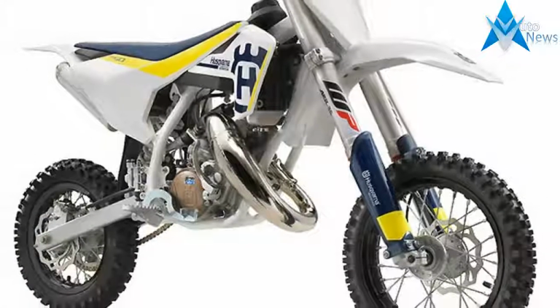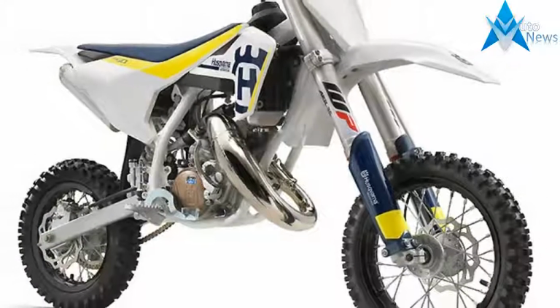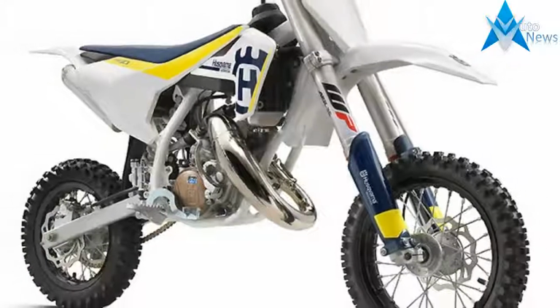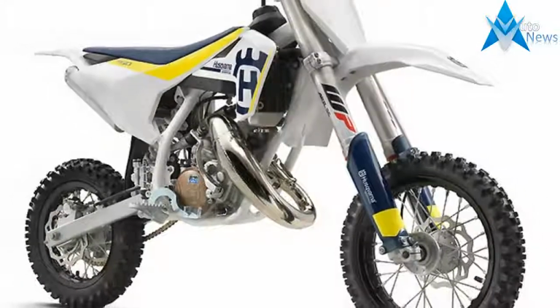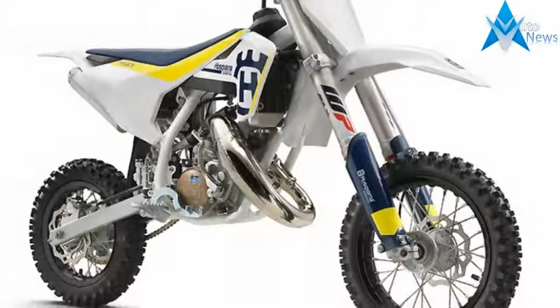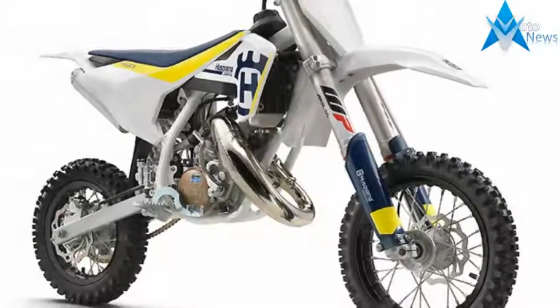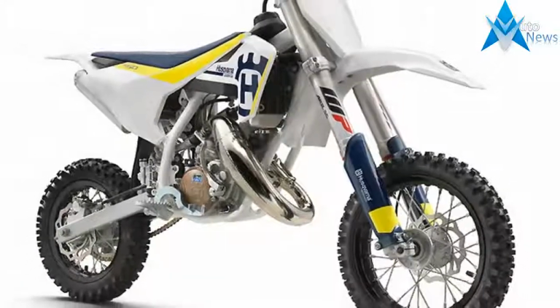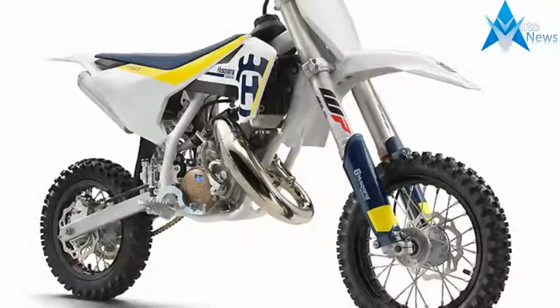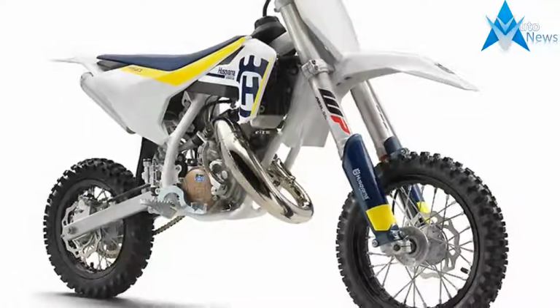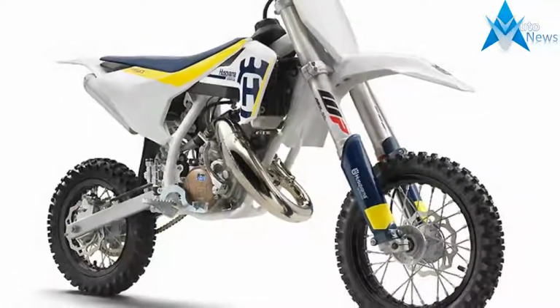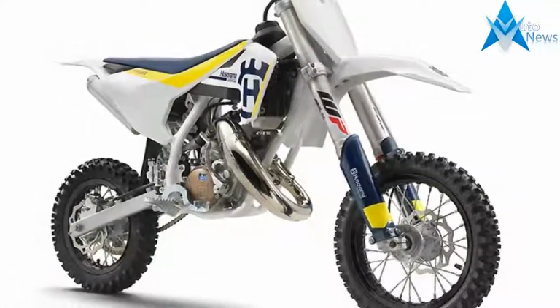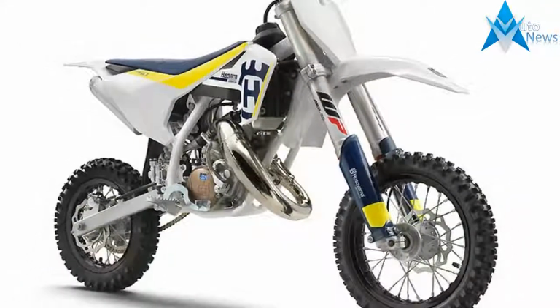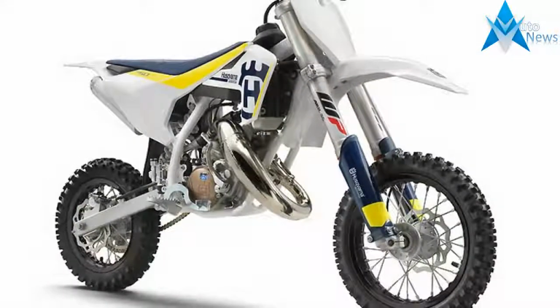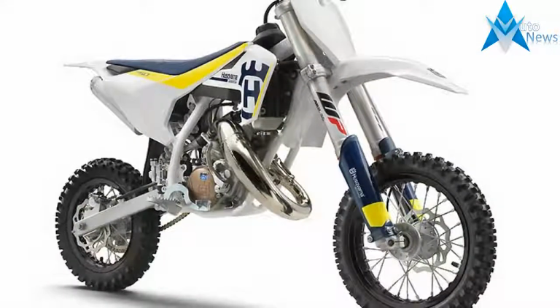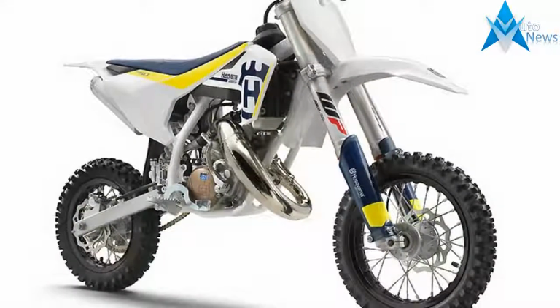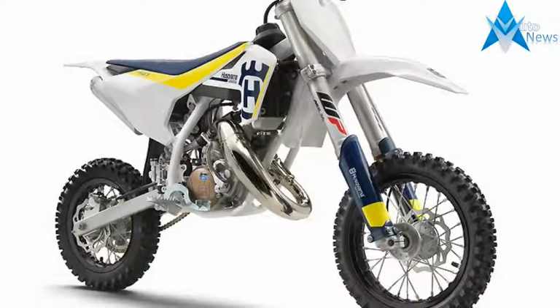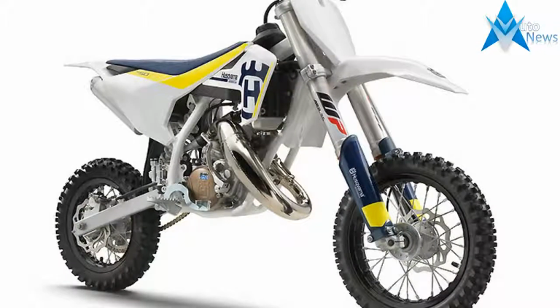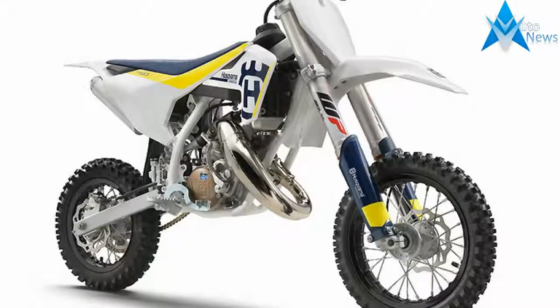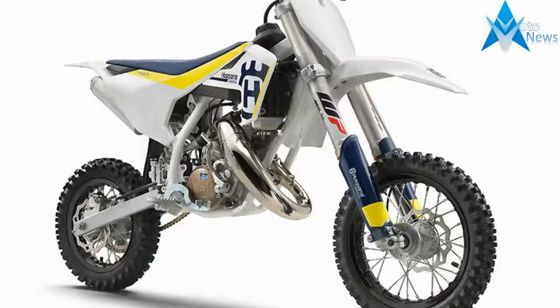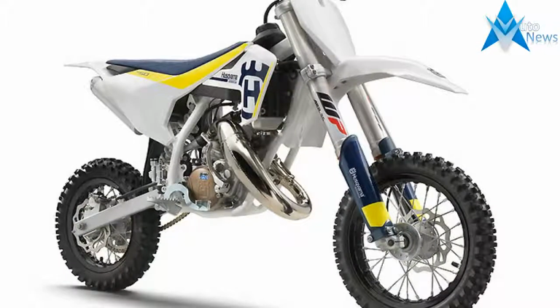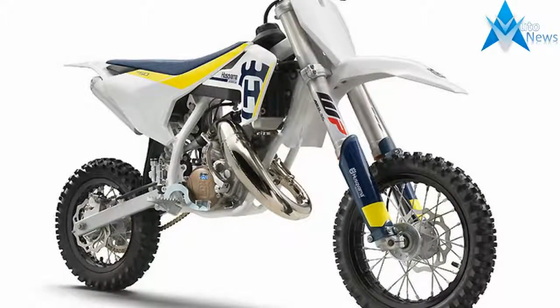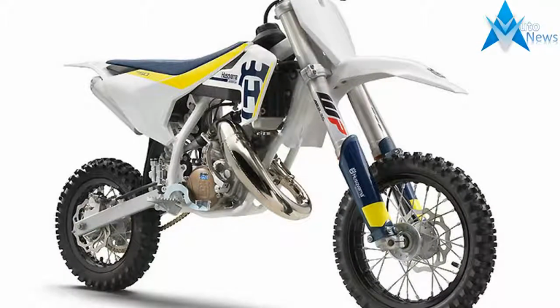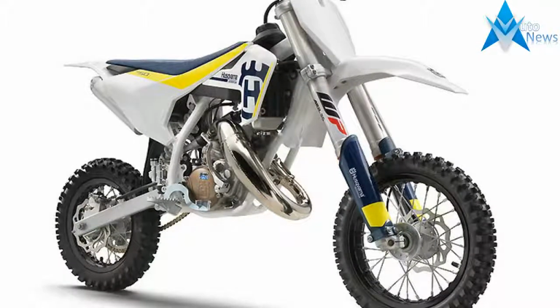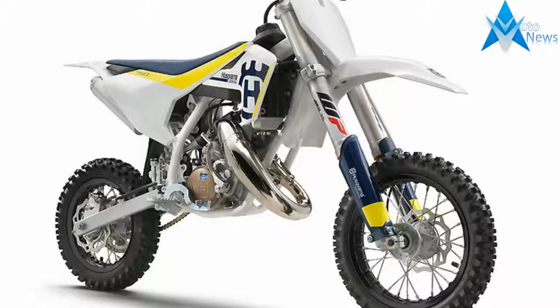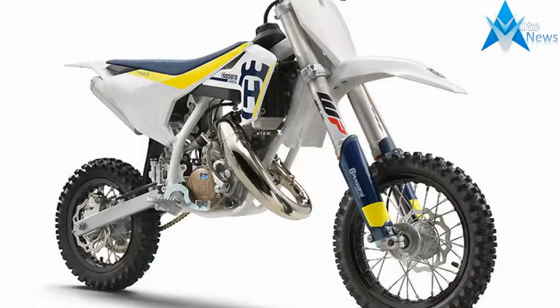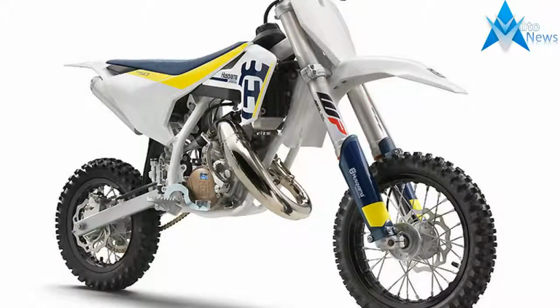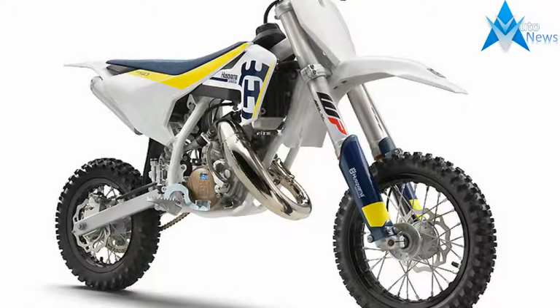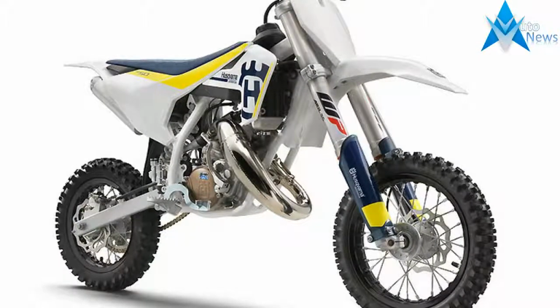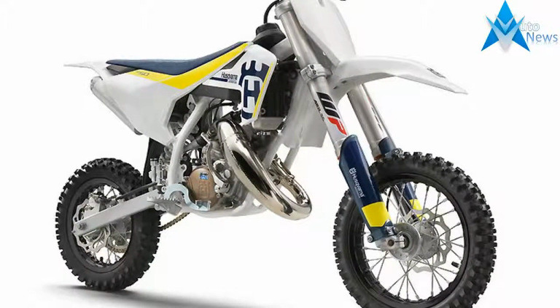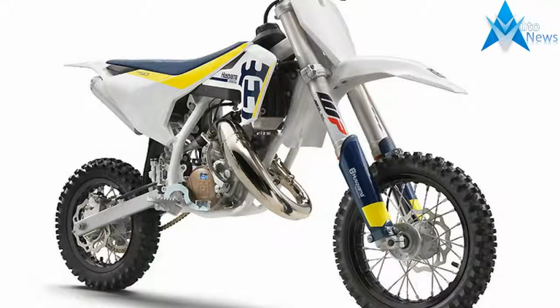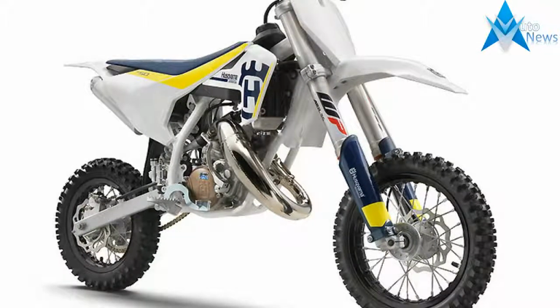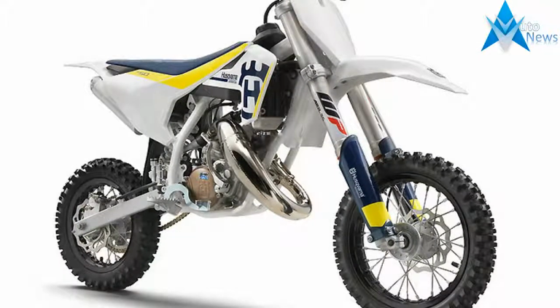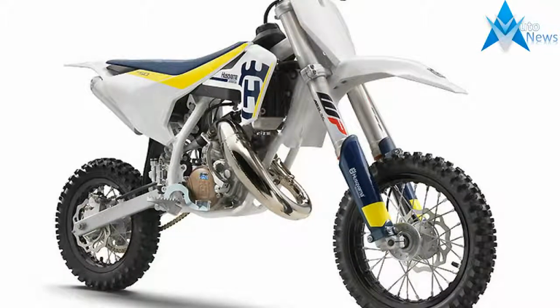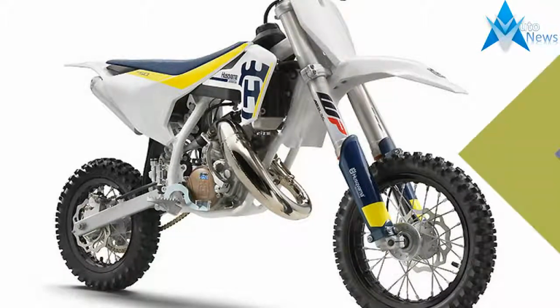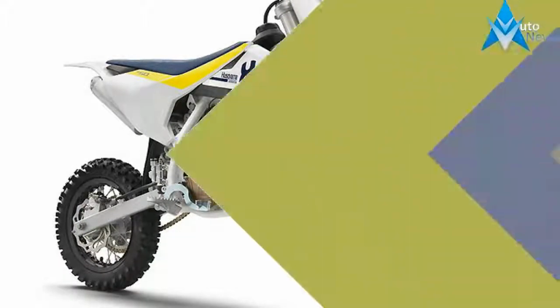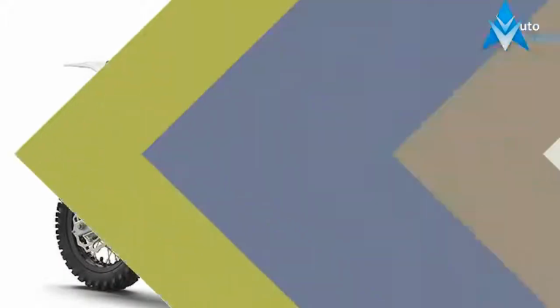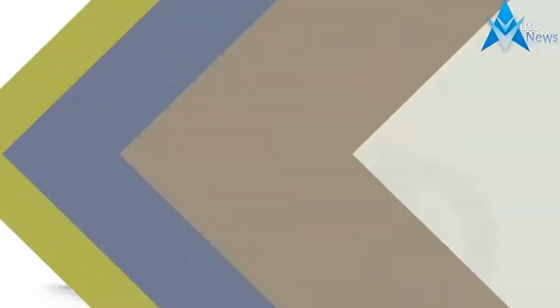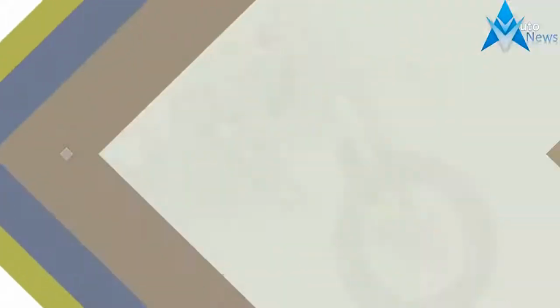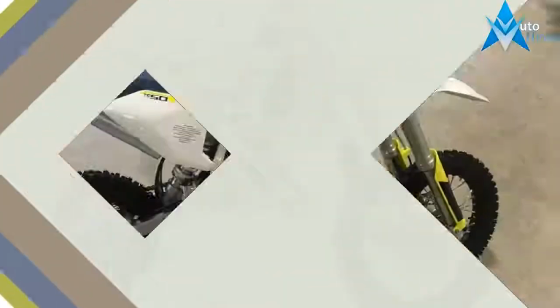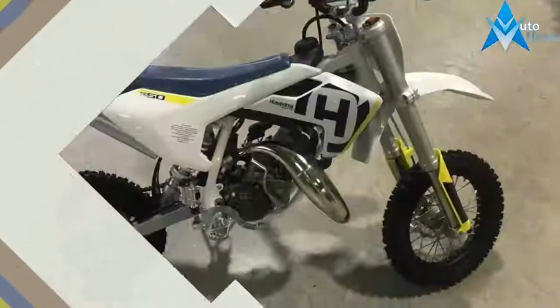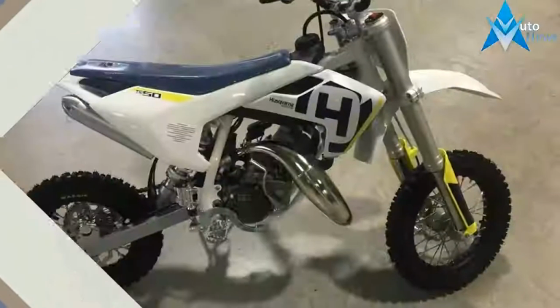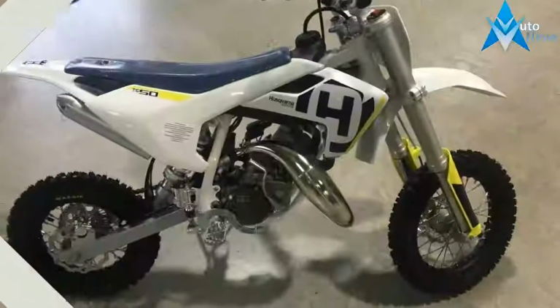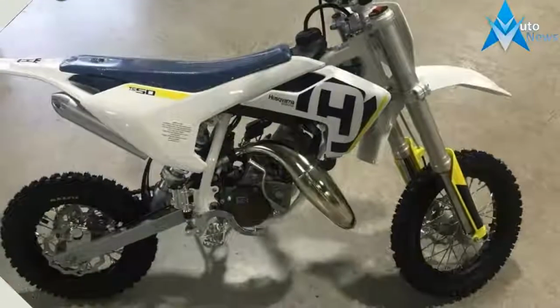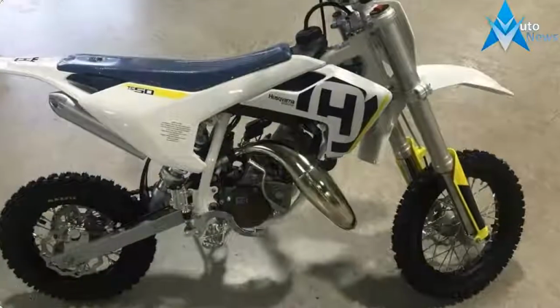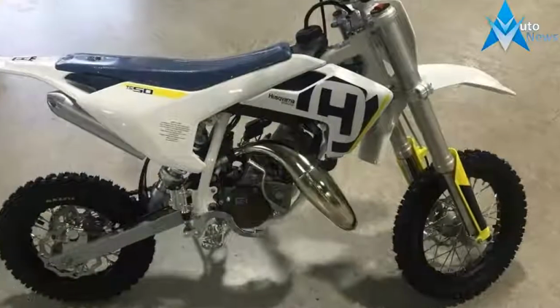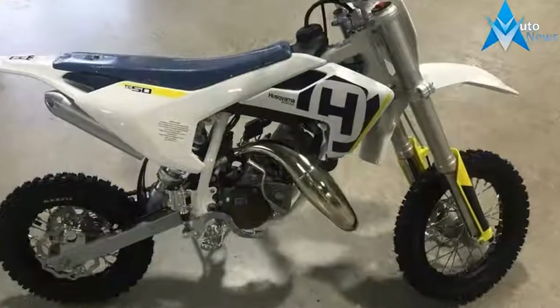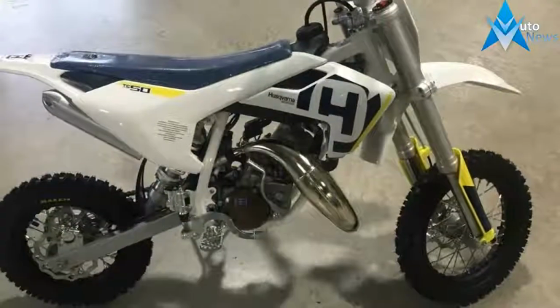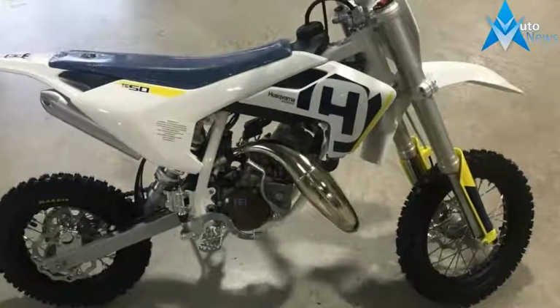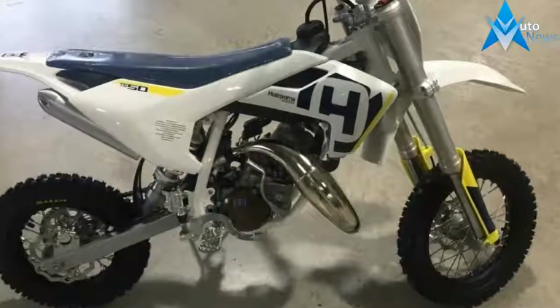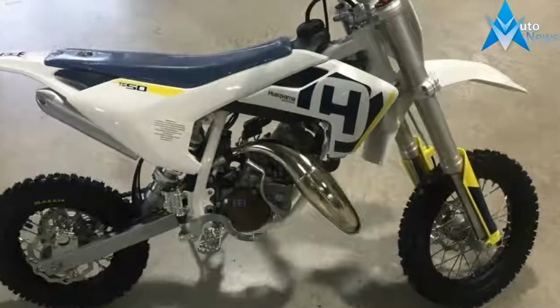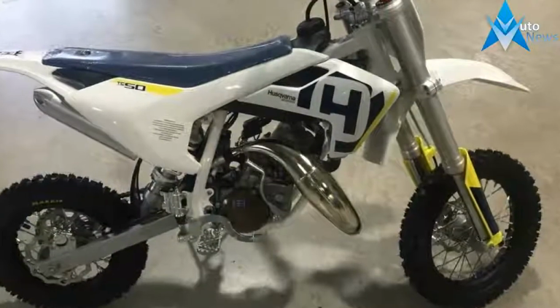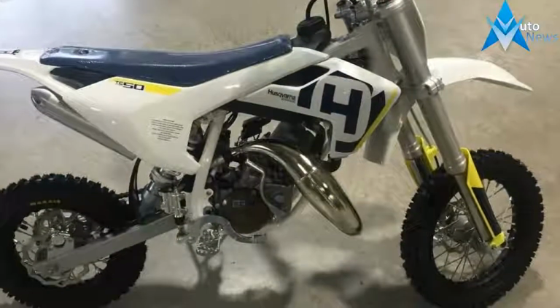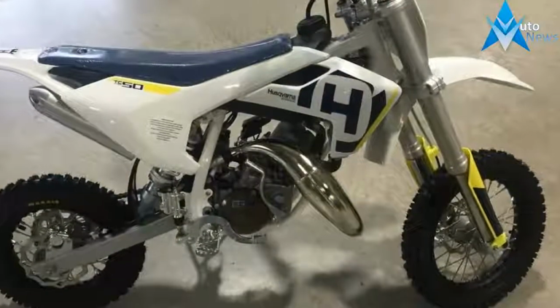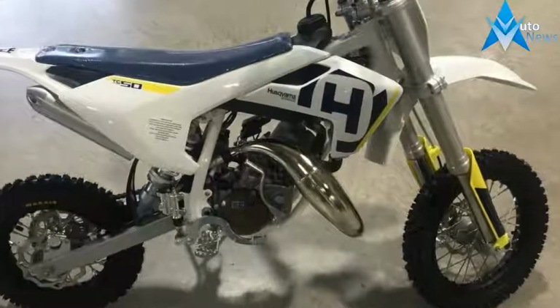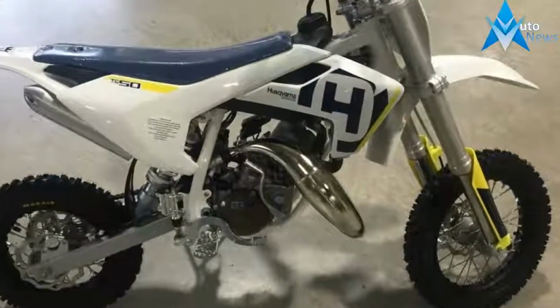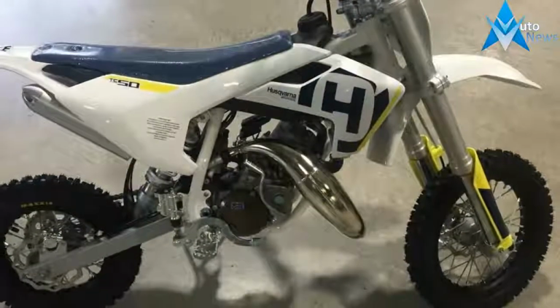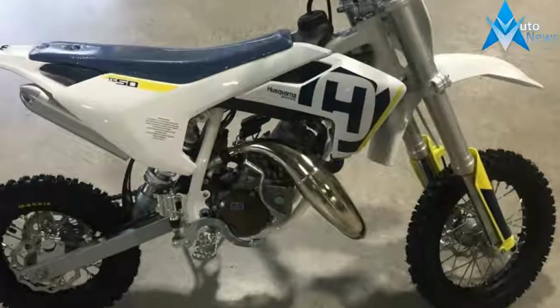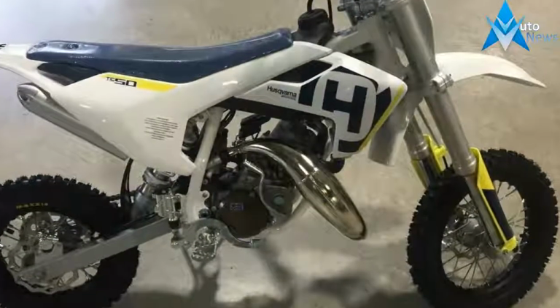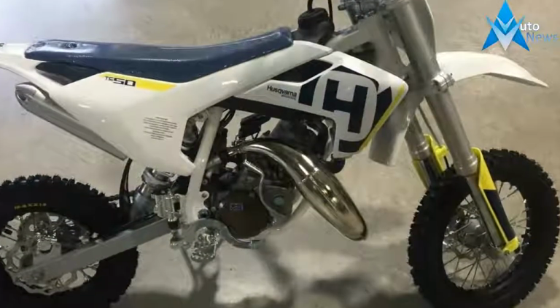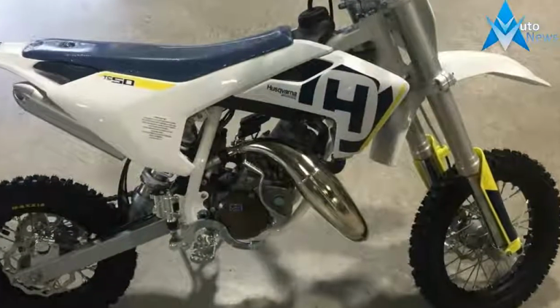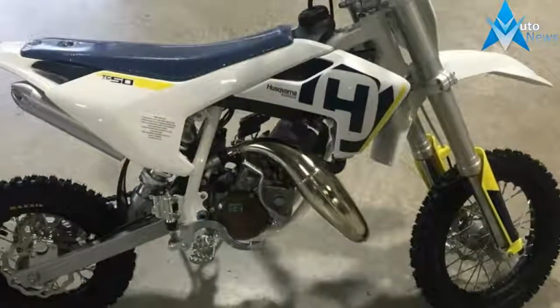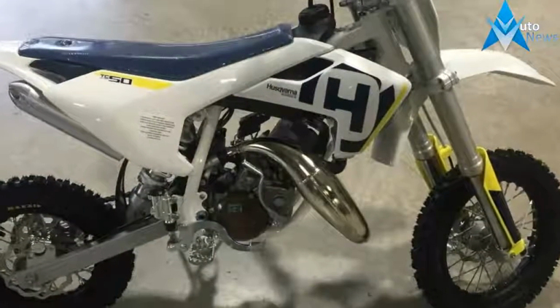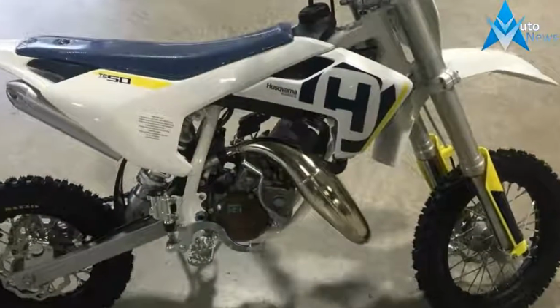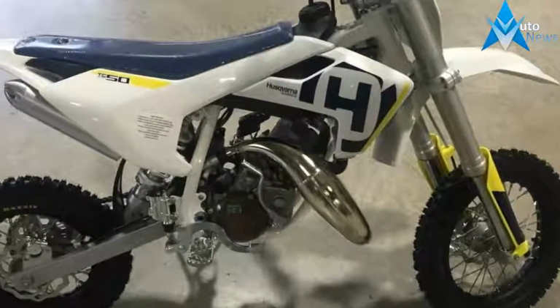The new motocross lineup consists of eight premium TC and FC models that combine cutting-edge technology with Swedish-inspired design, offering class-leading performance across the range.